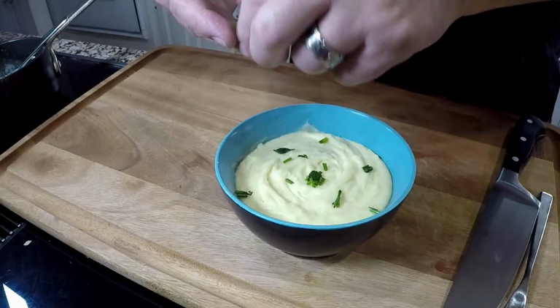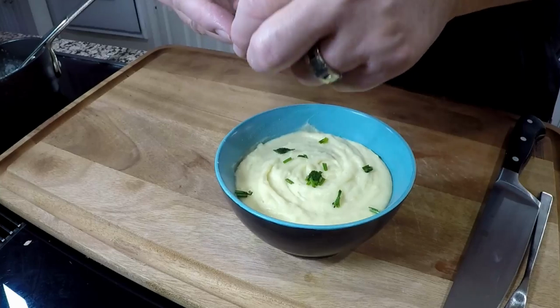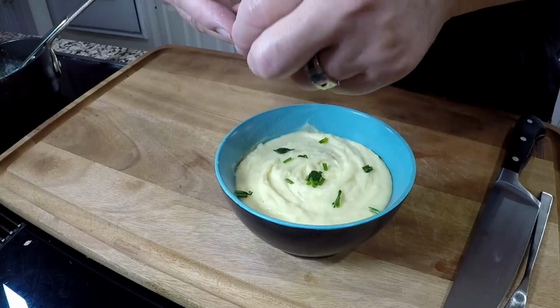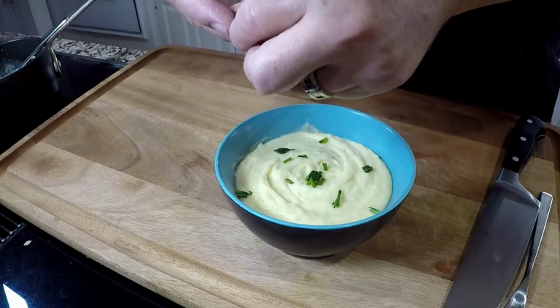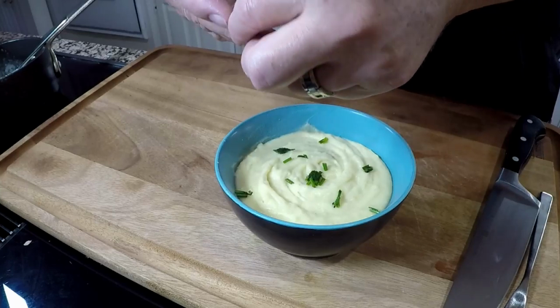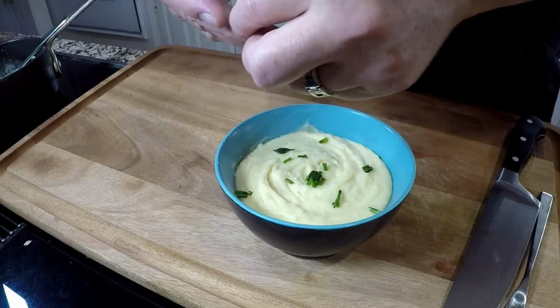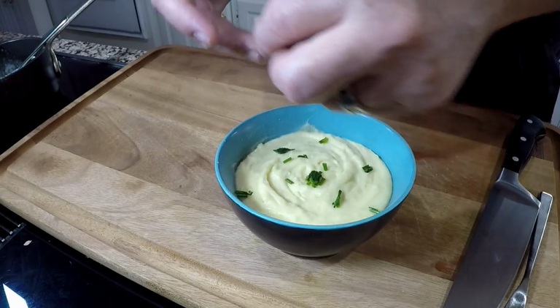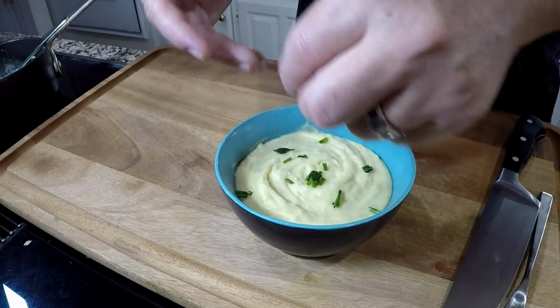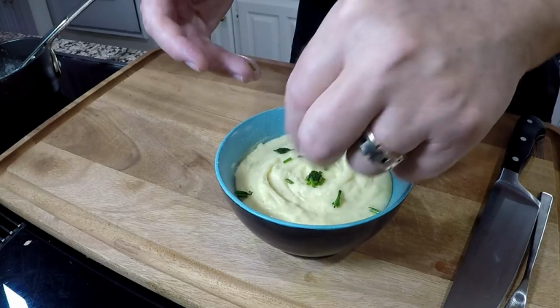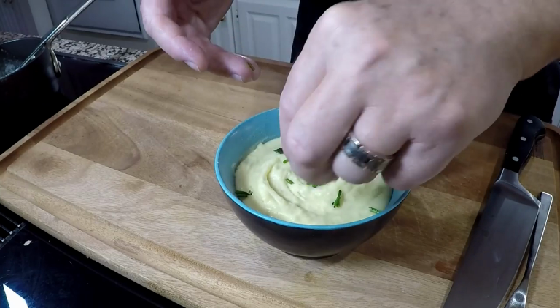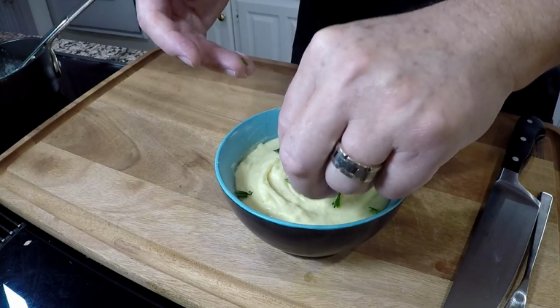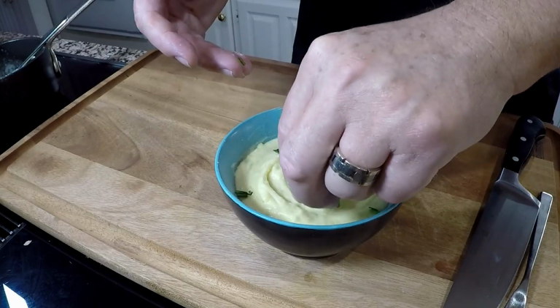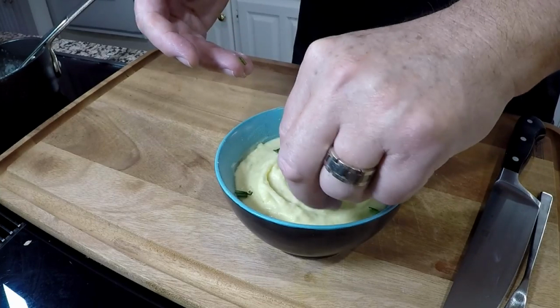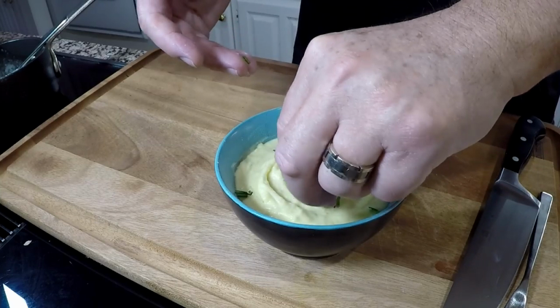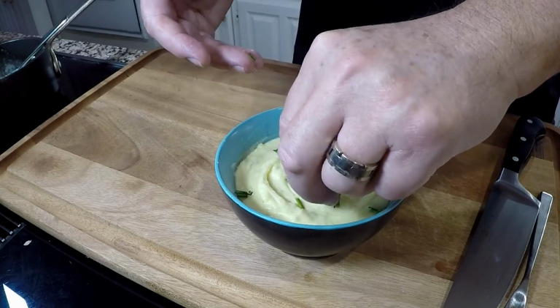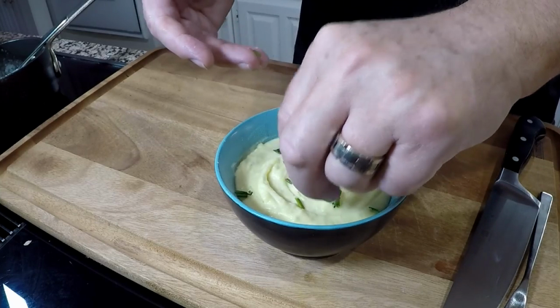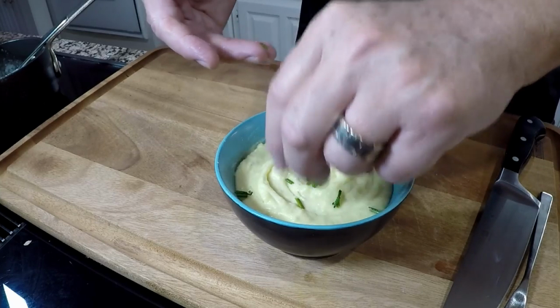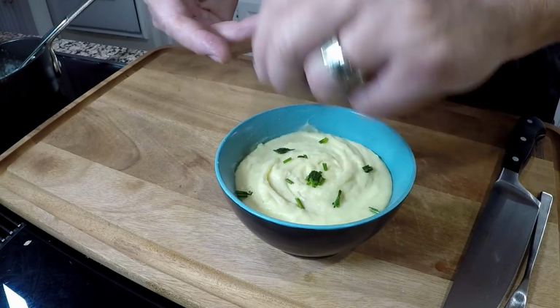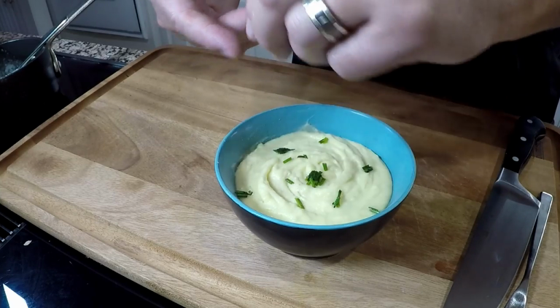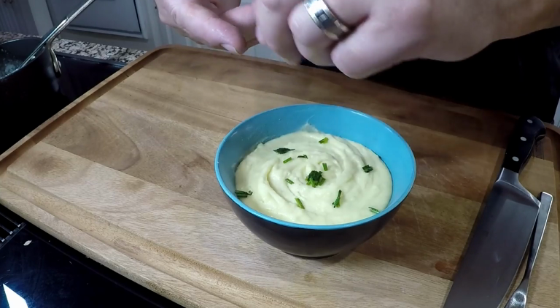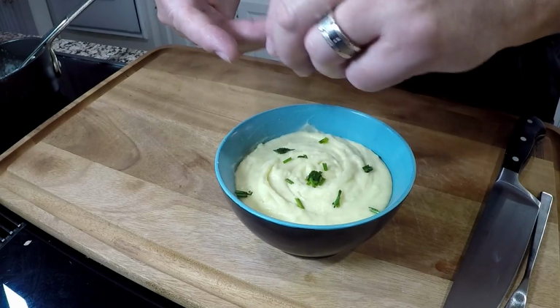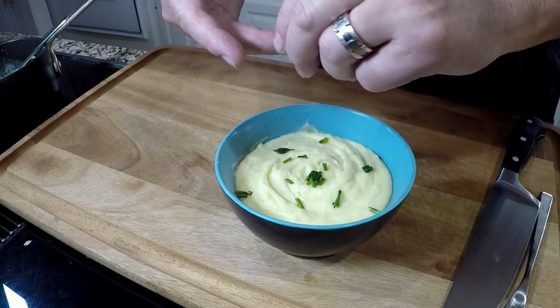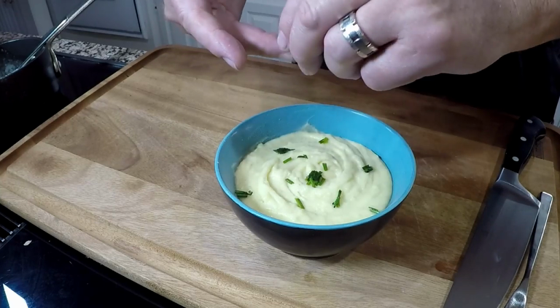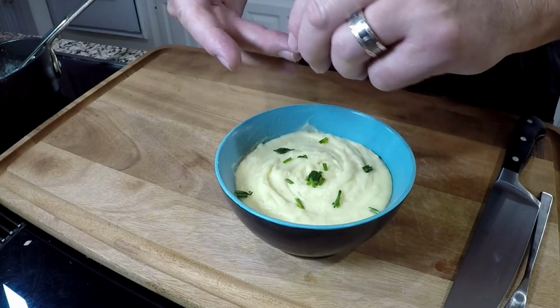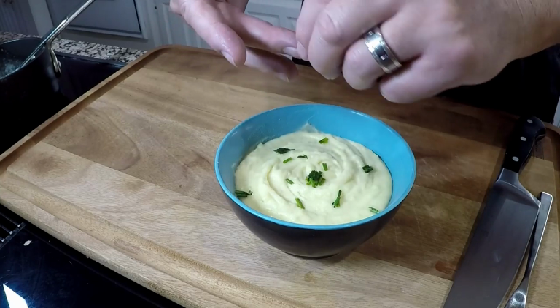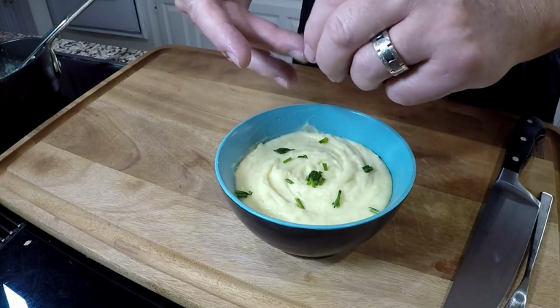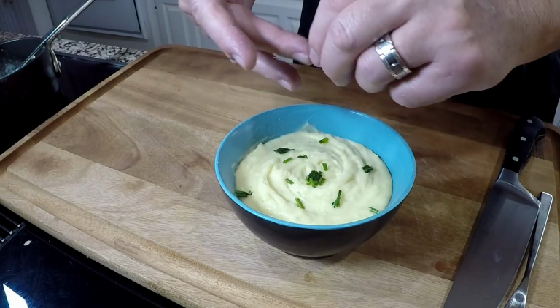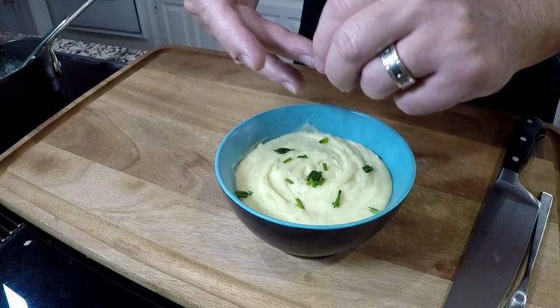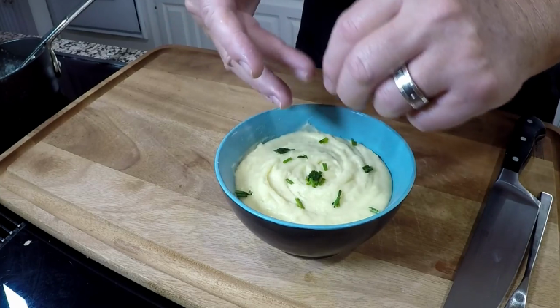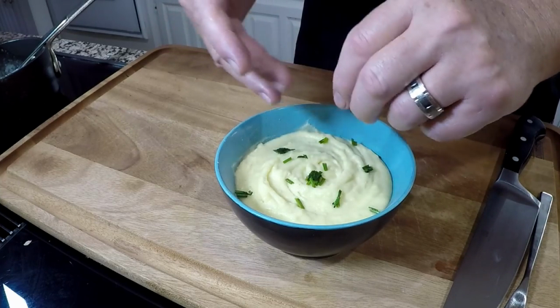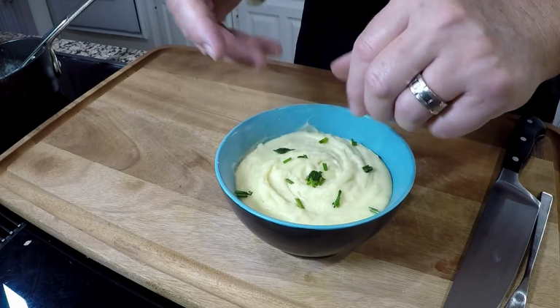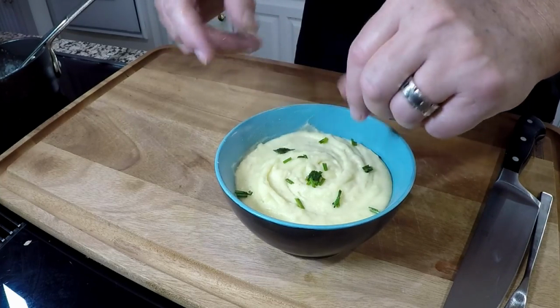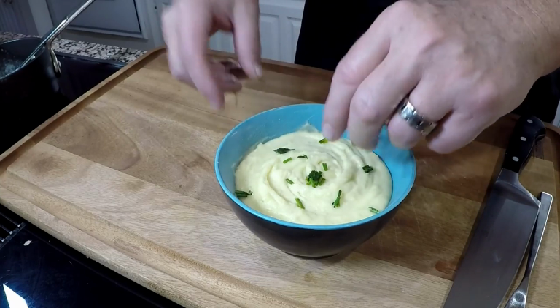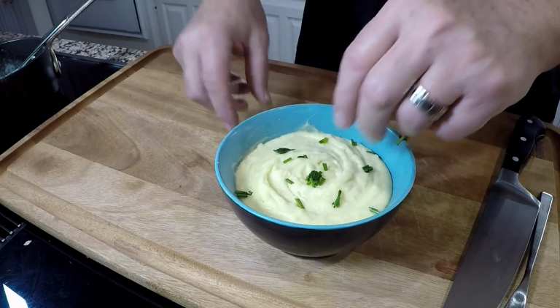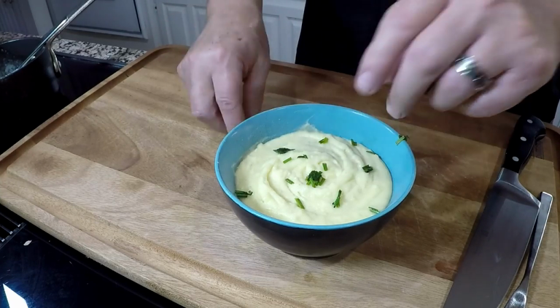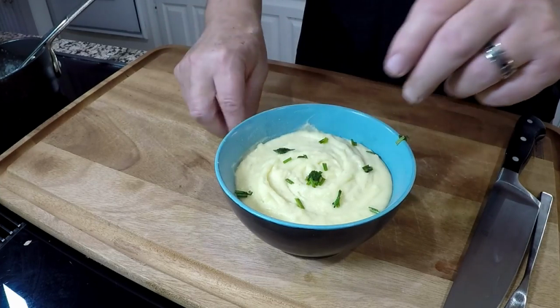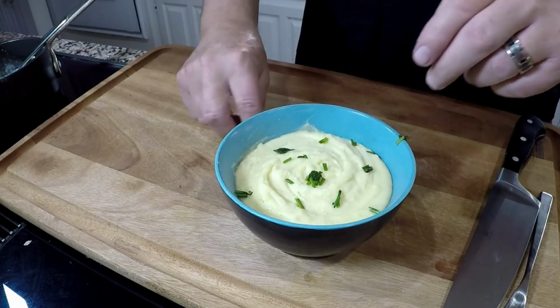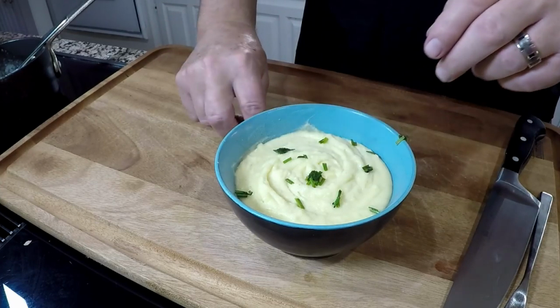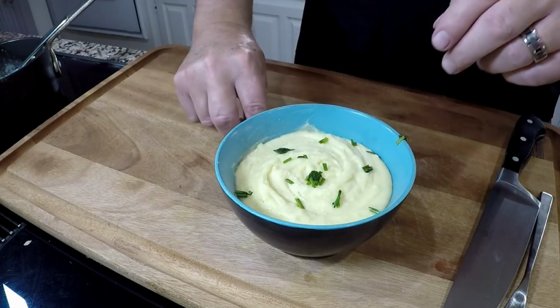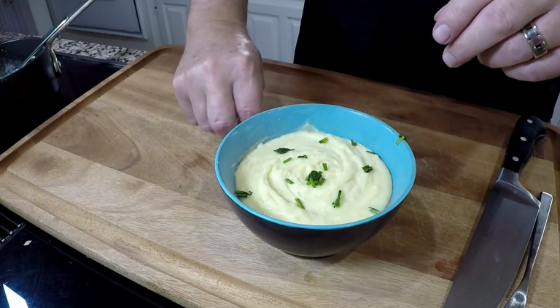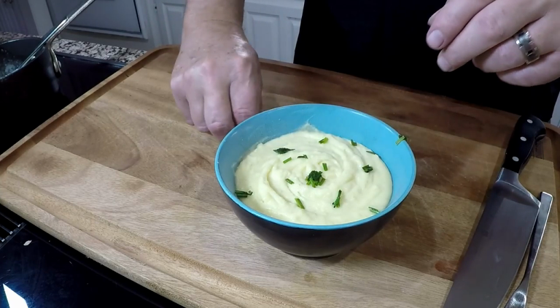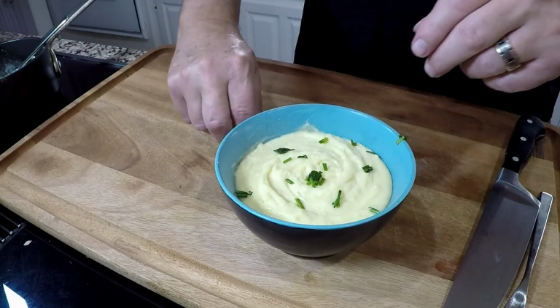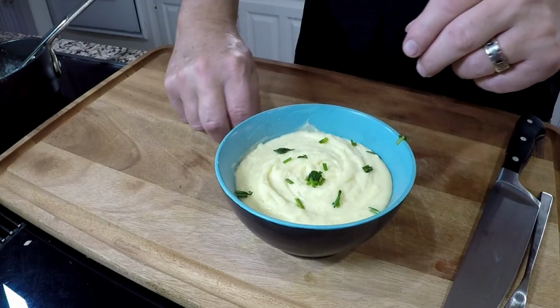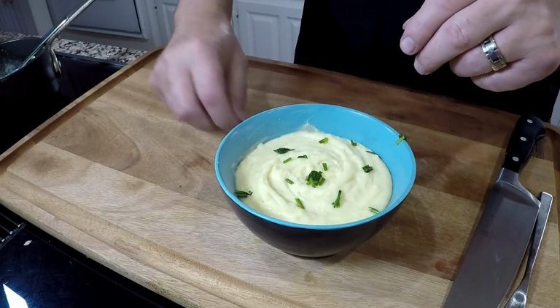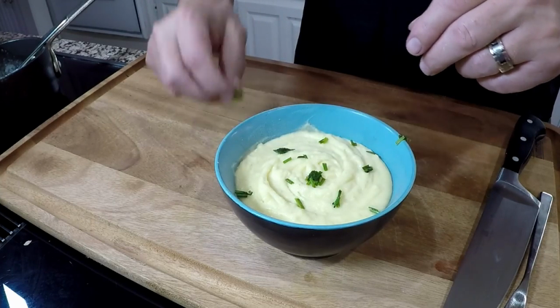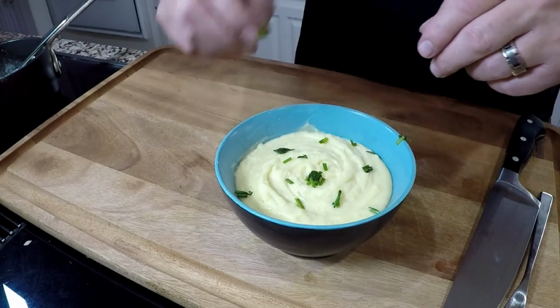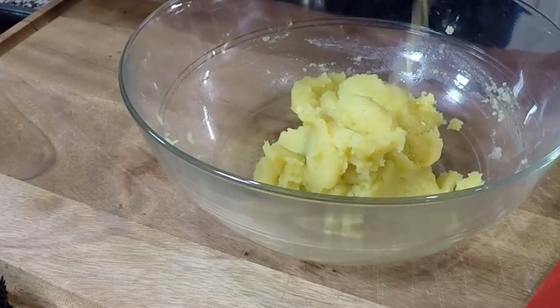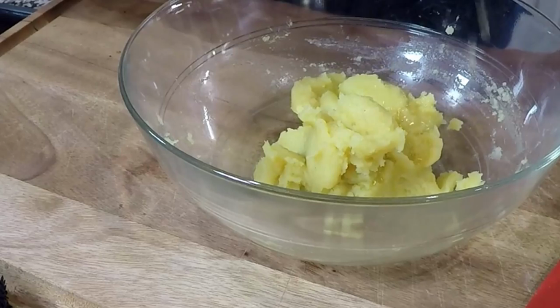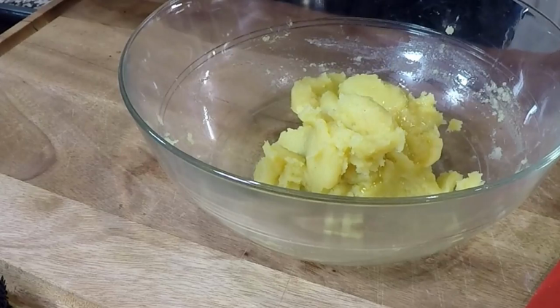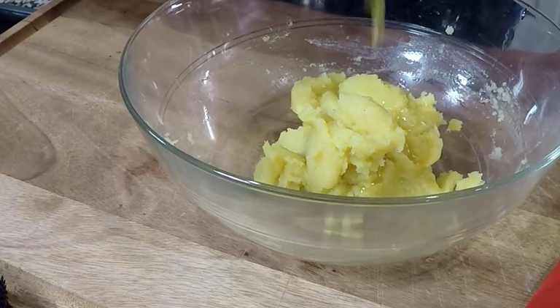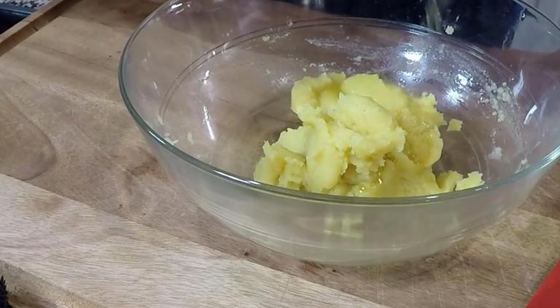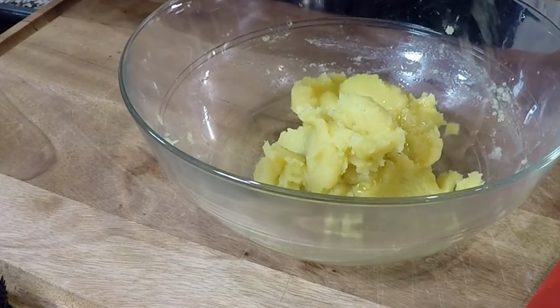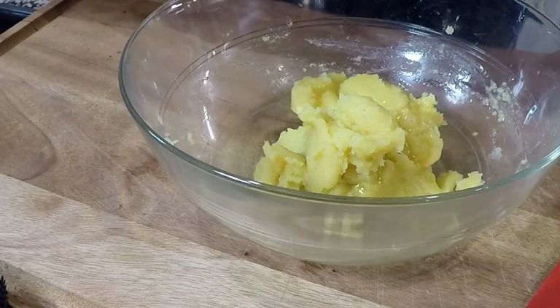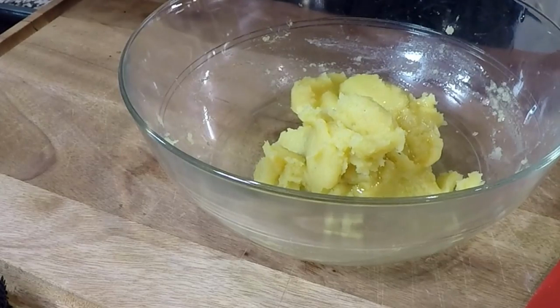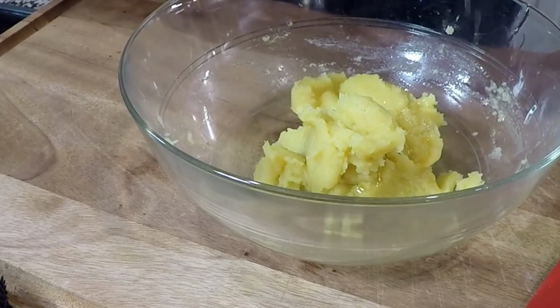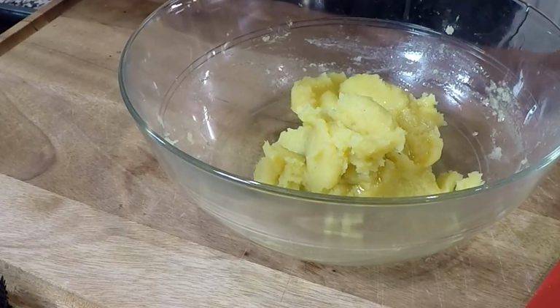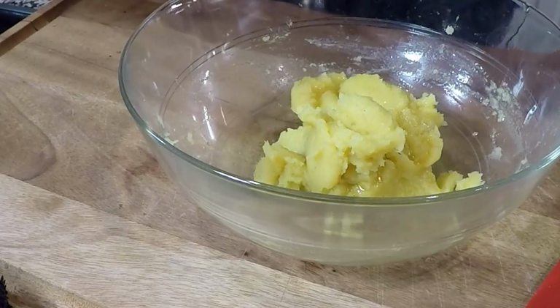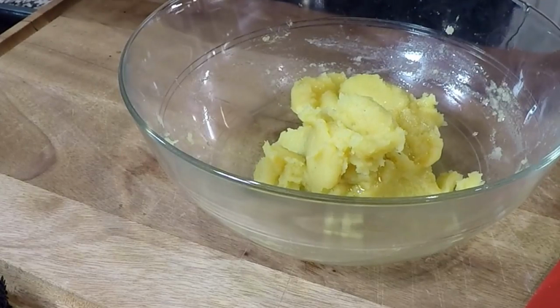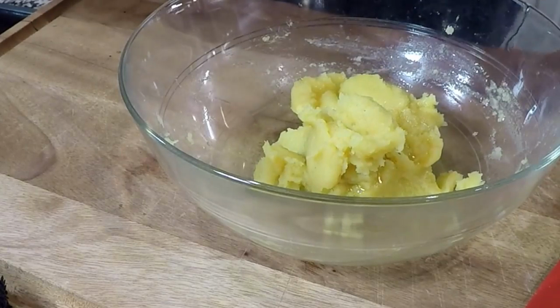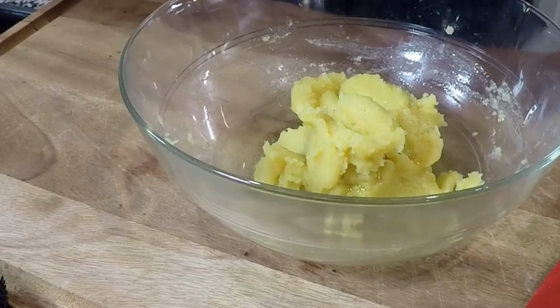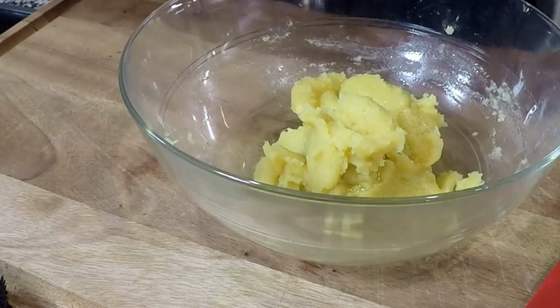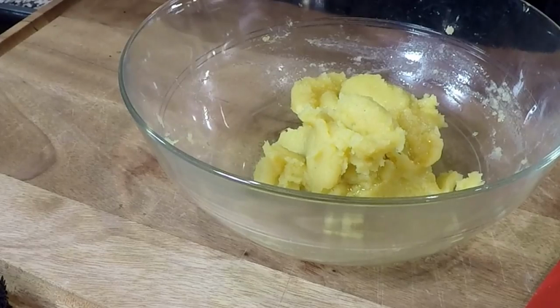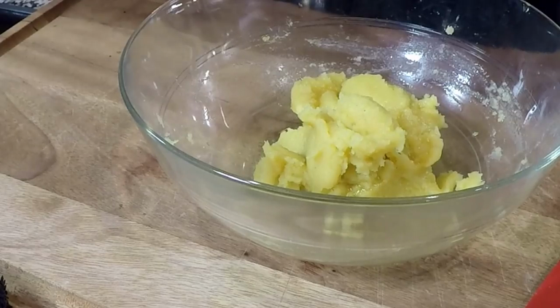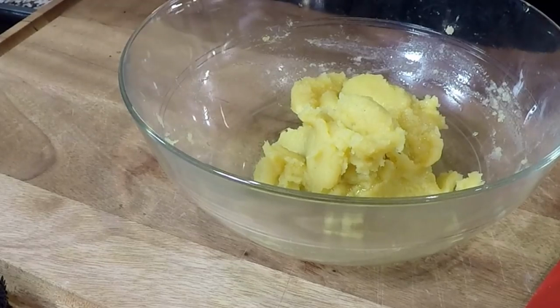Well, I've finally done it. I've made the perfect mashed potatoes.